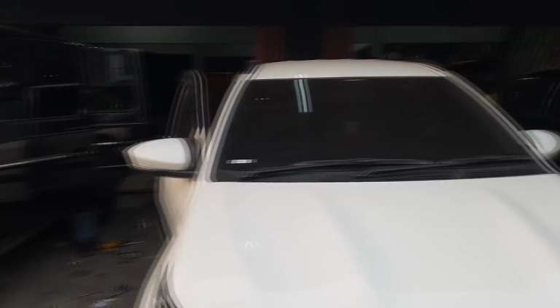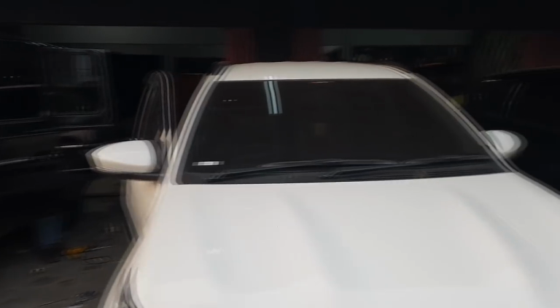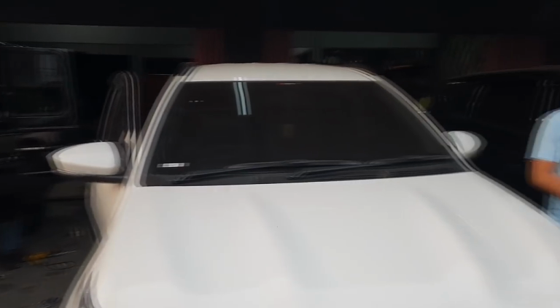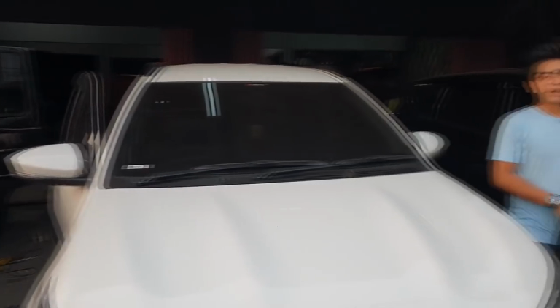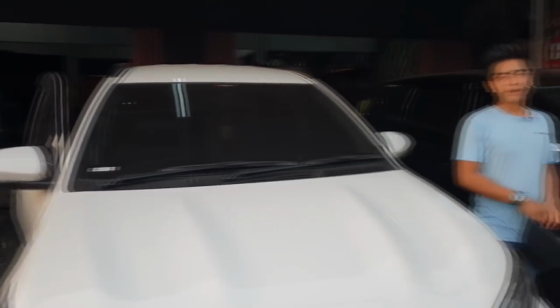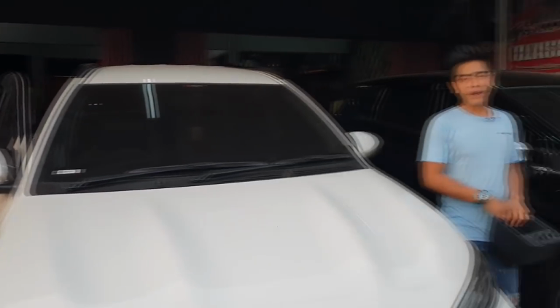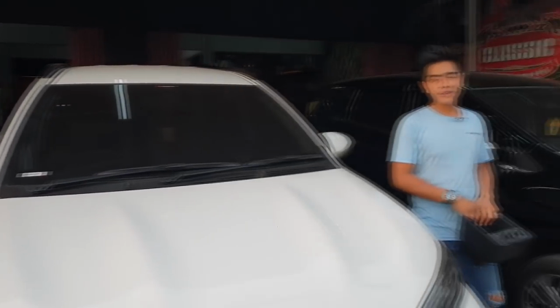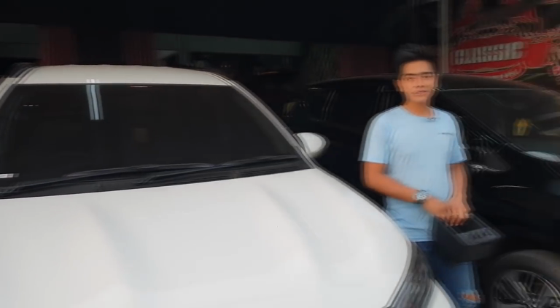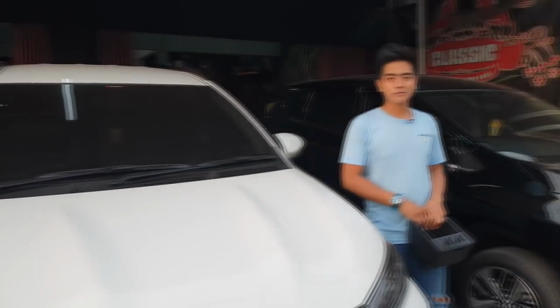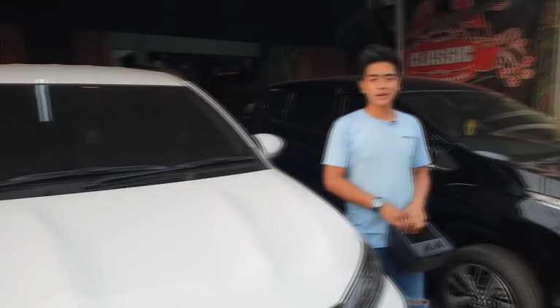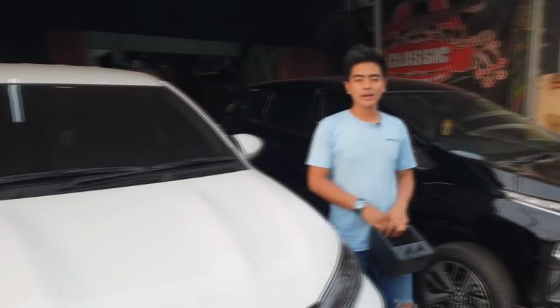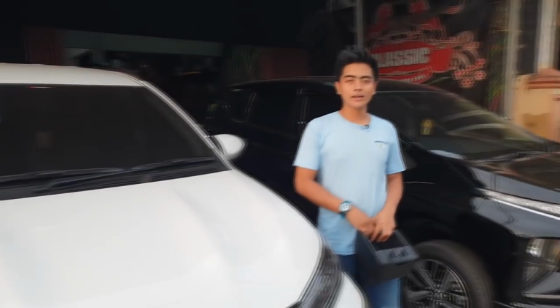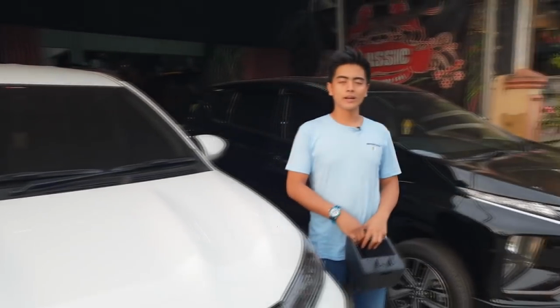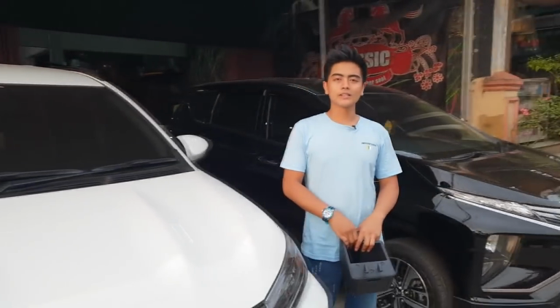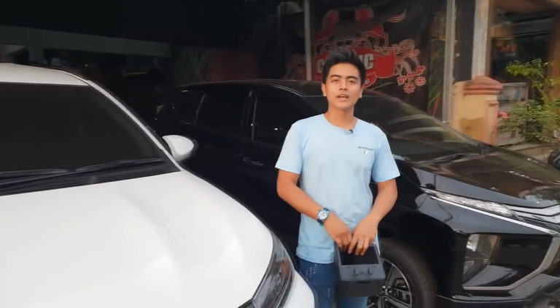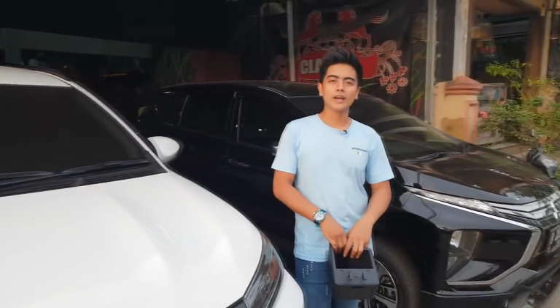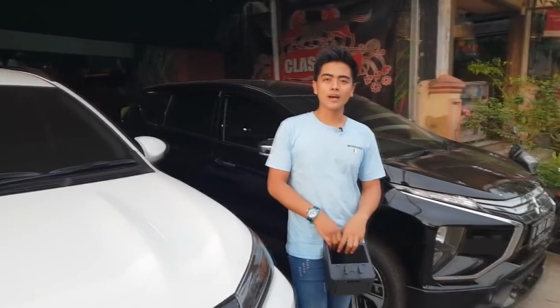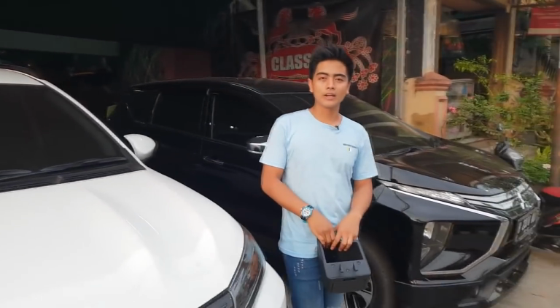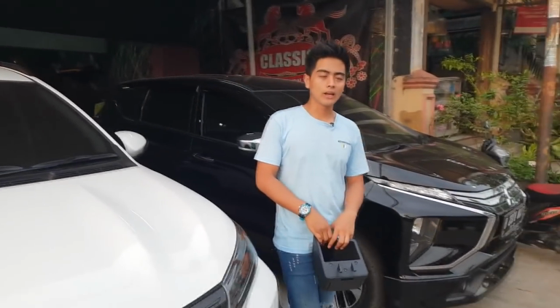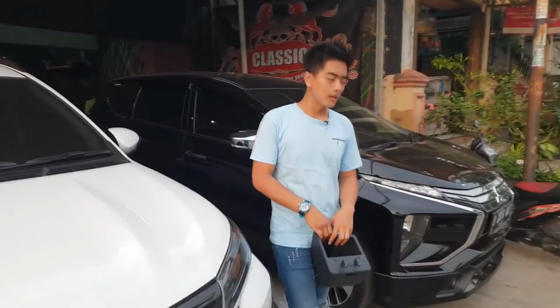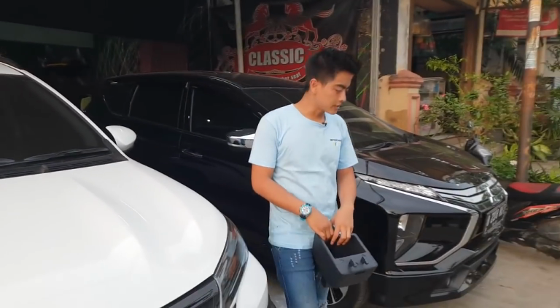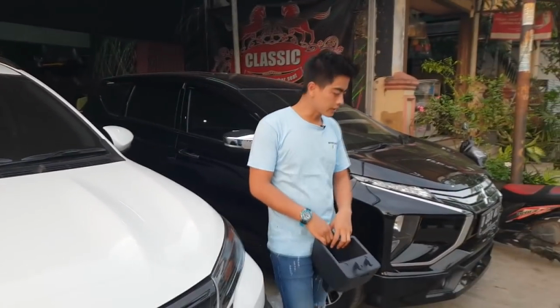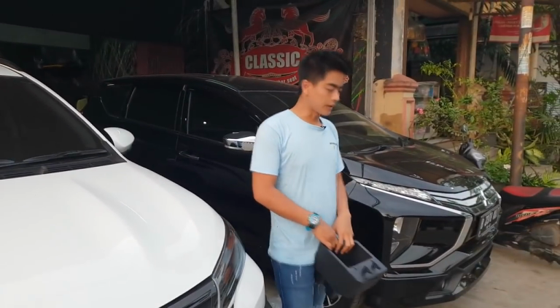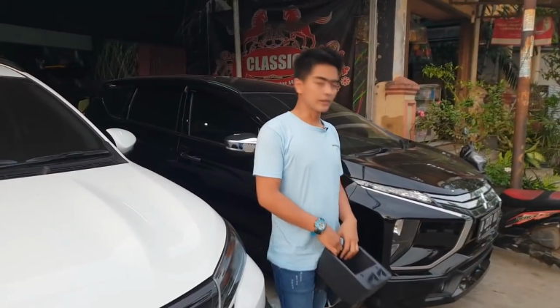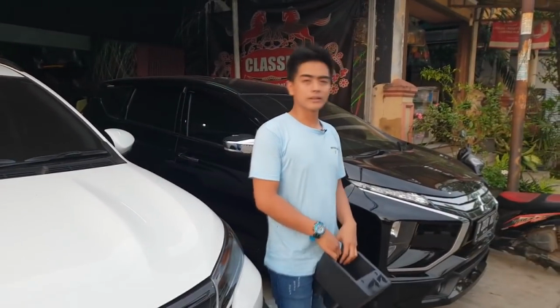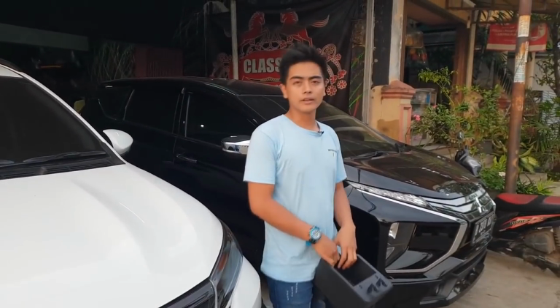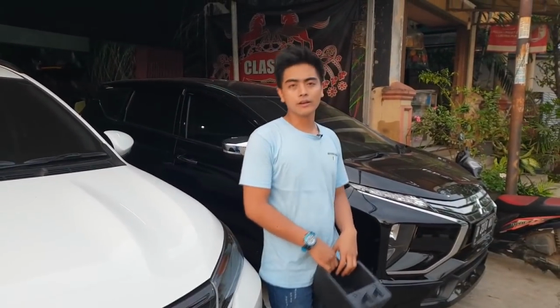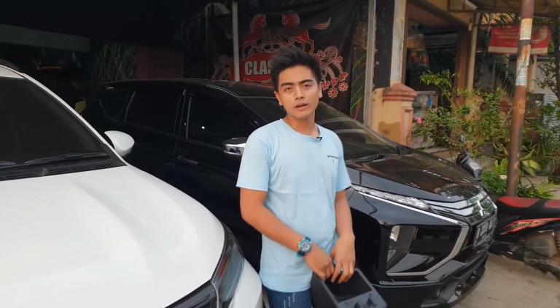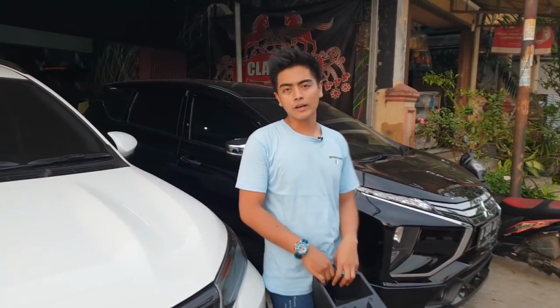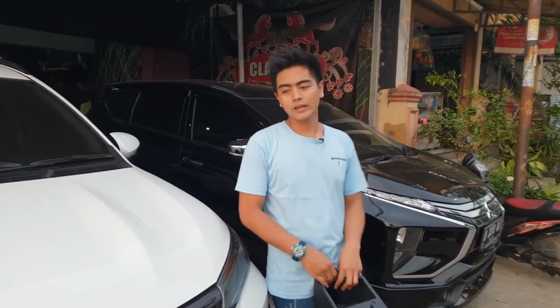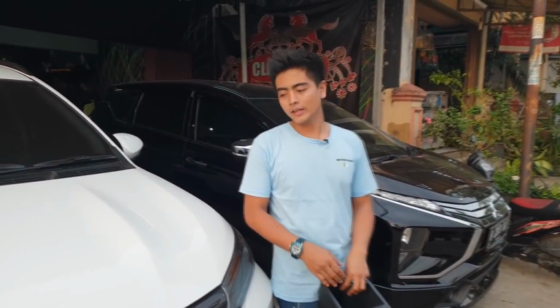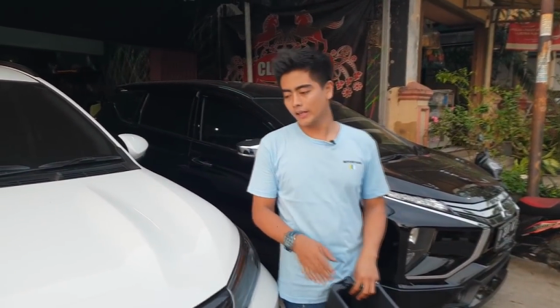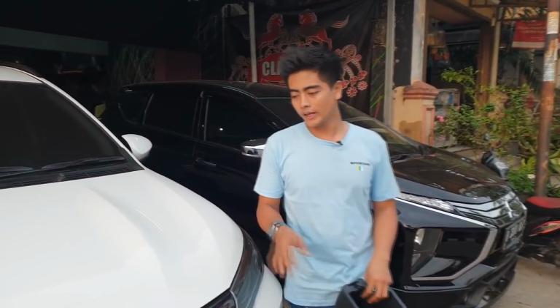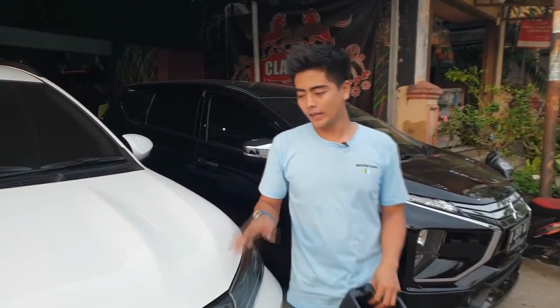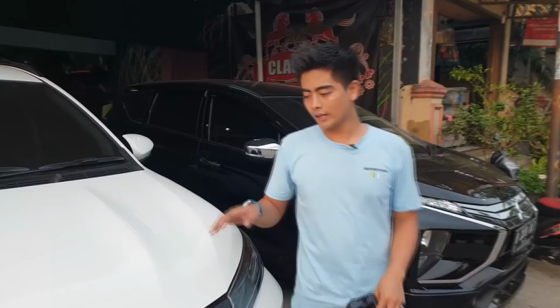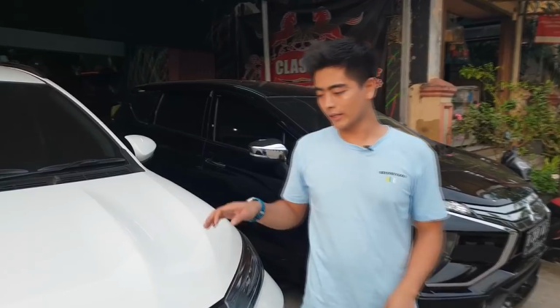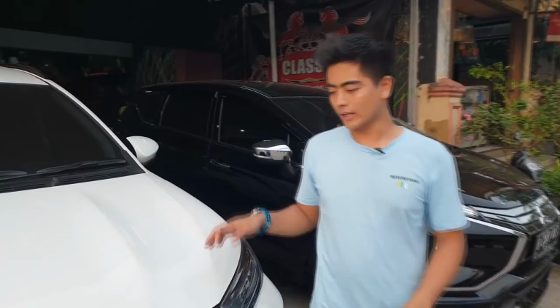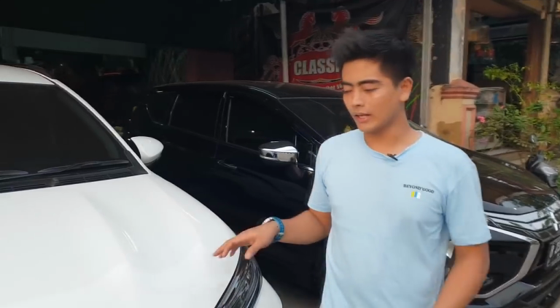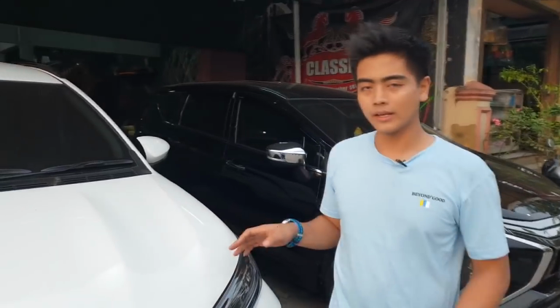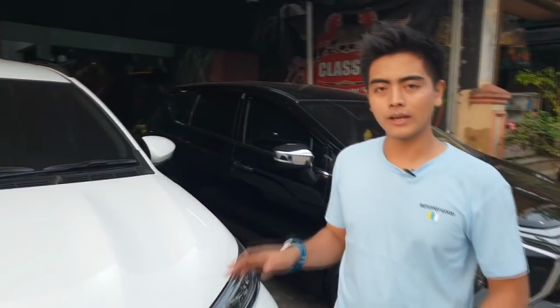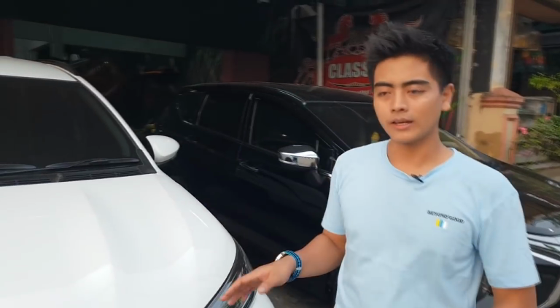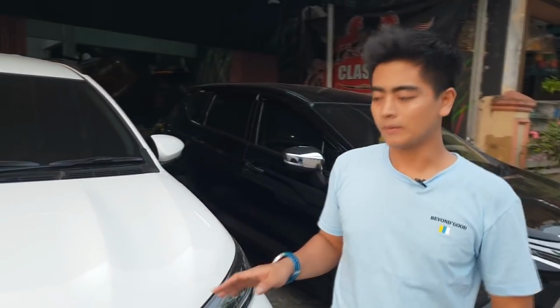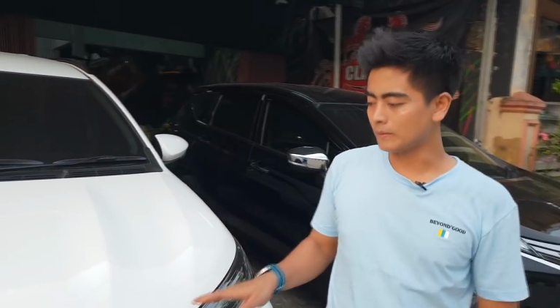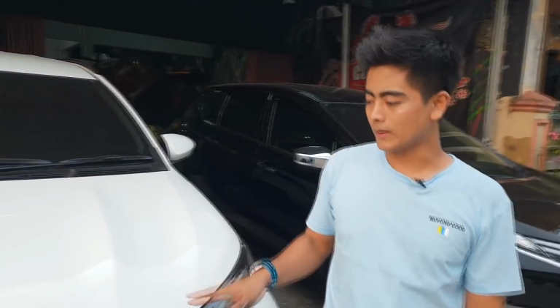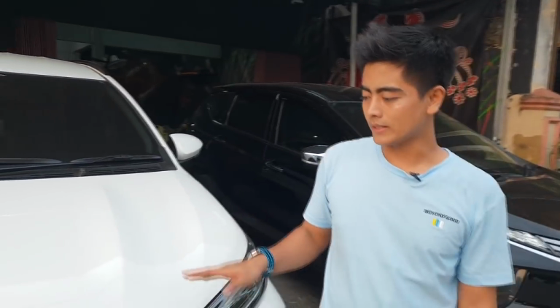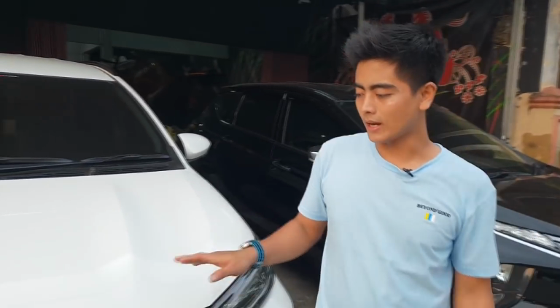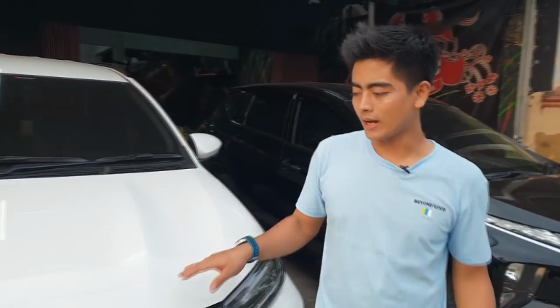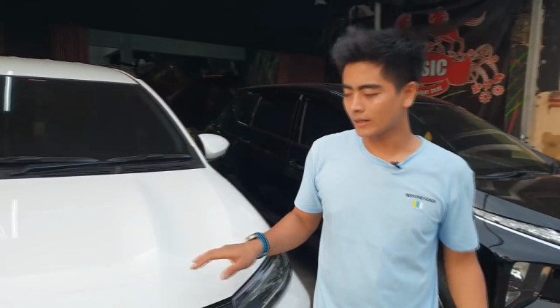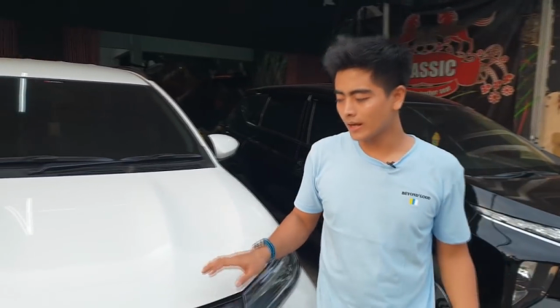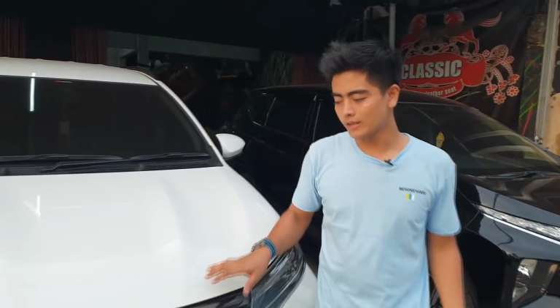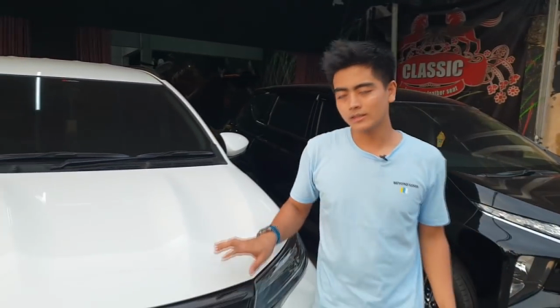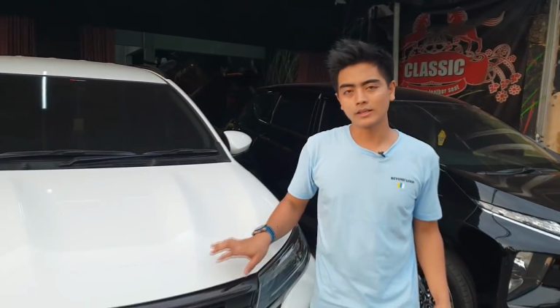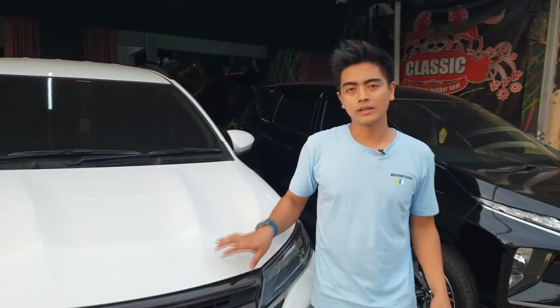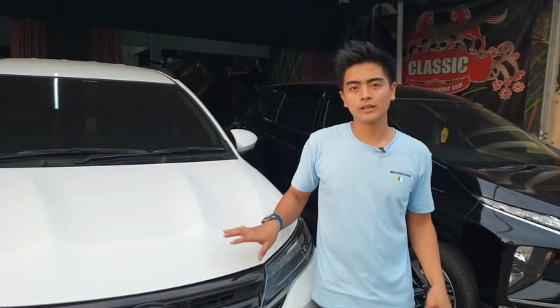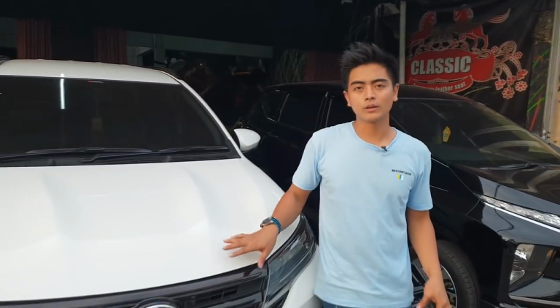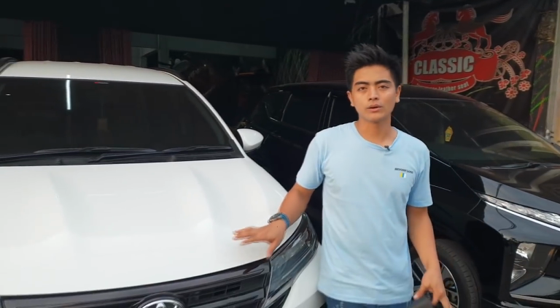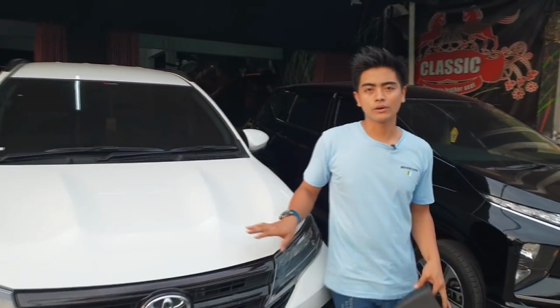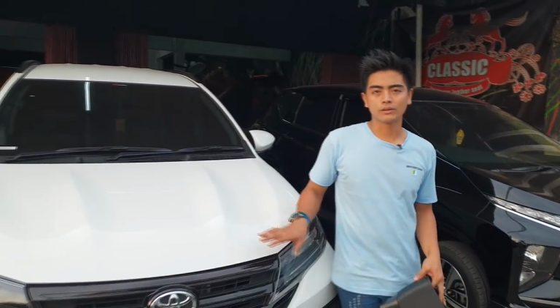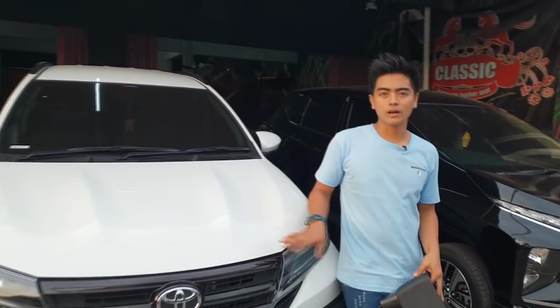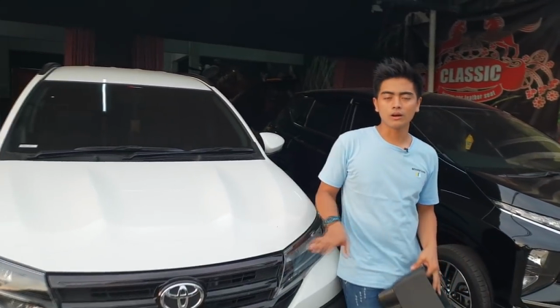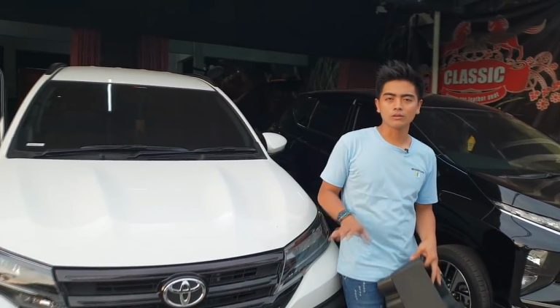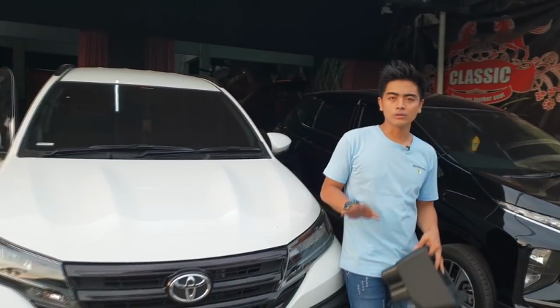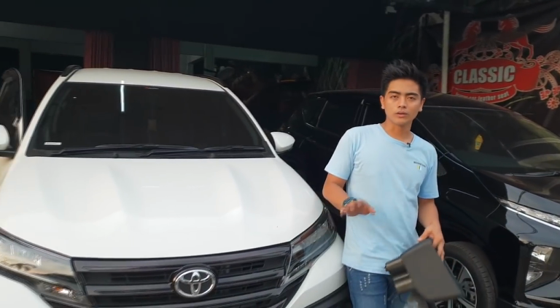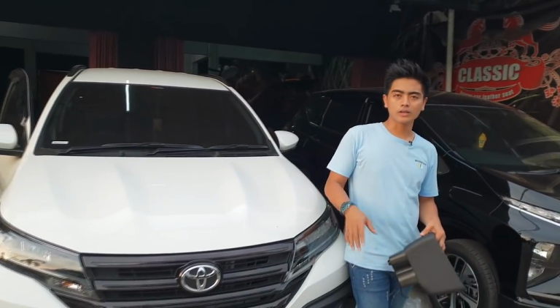Hello guys, I'm back with me at Classic Car Interior. Today we are still at the design of Toyota All New Rush in 2018.